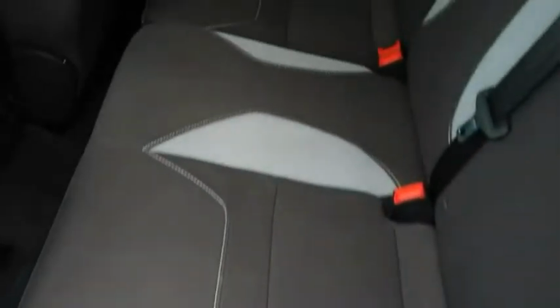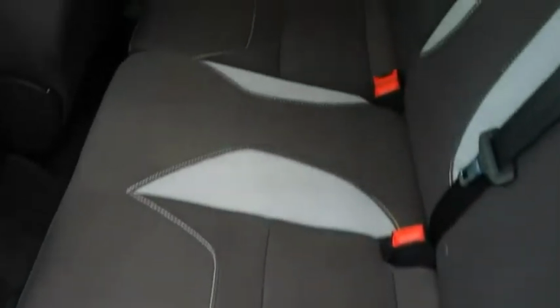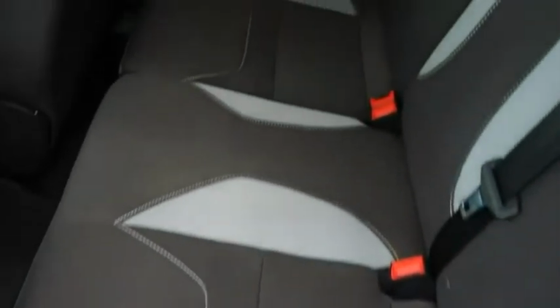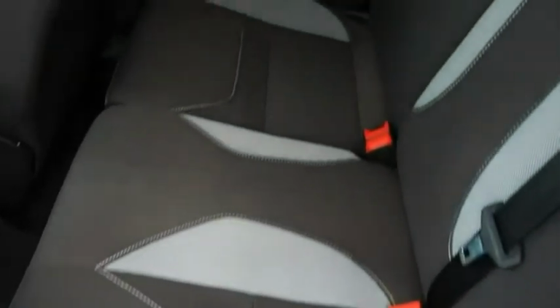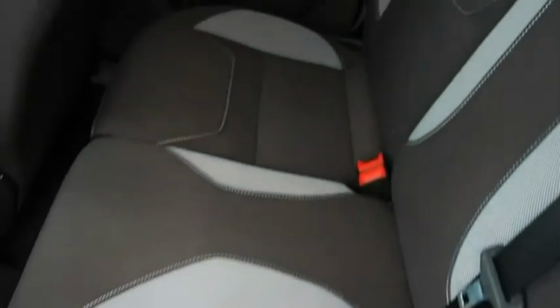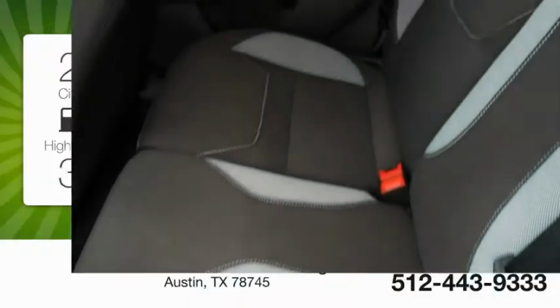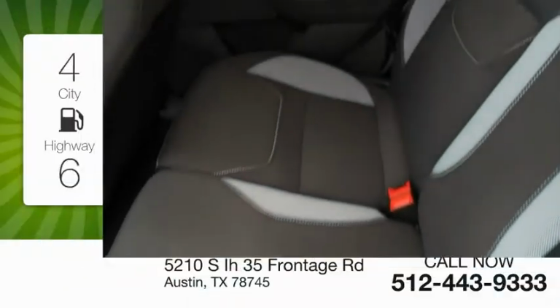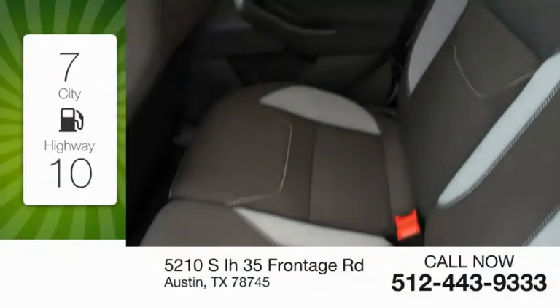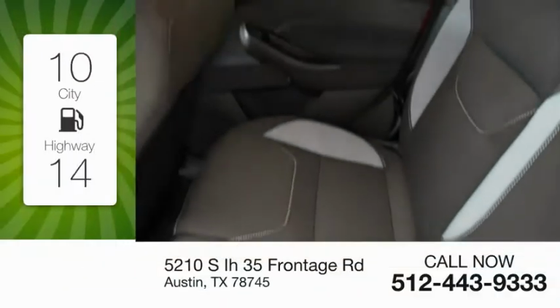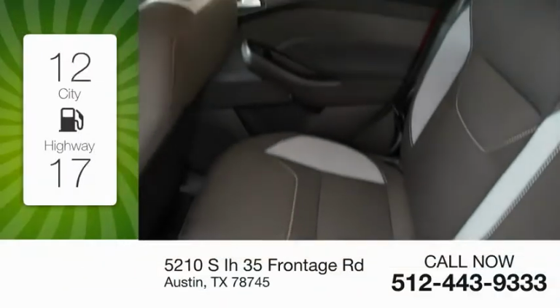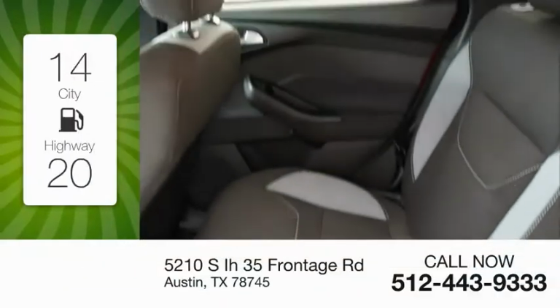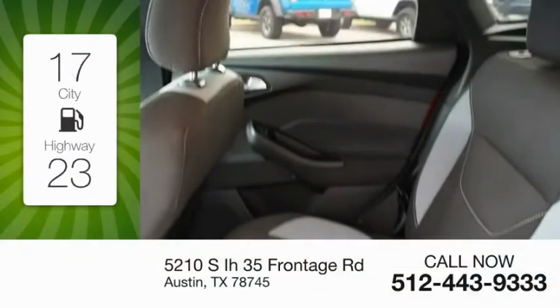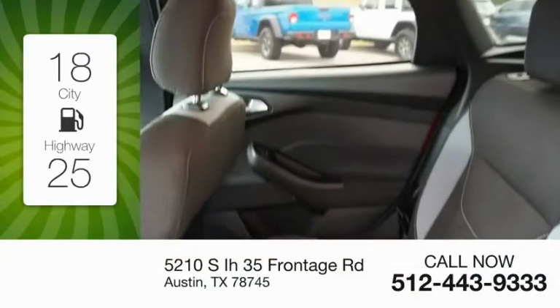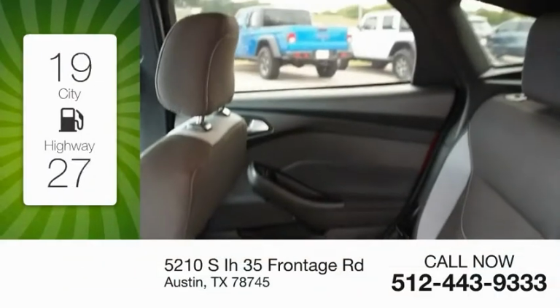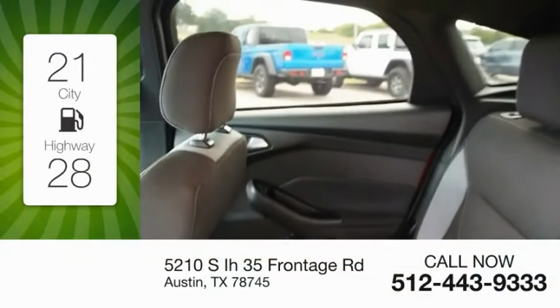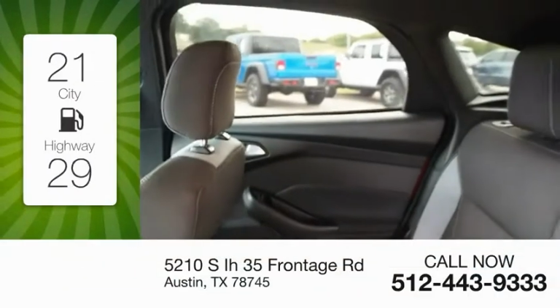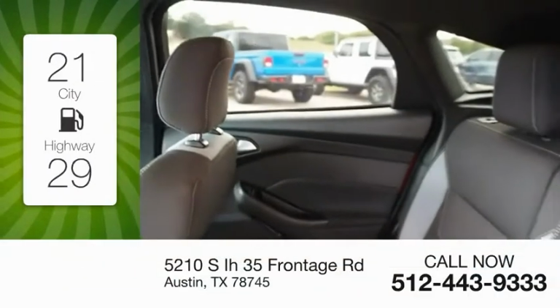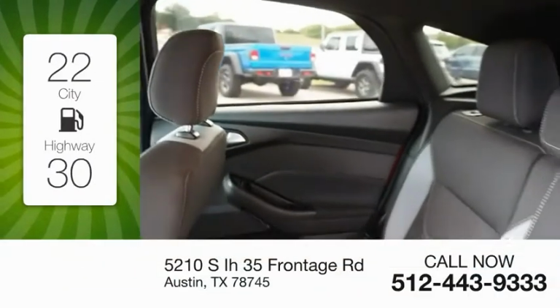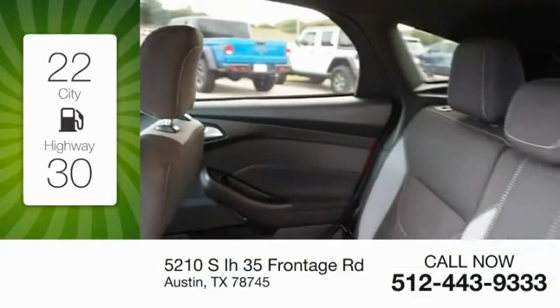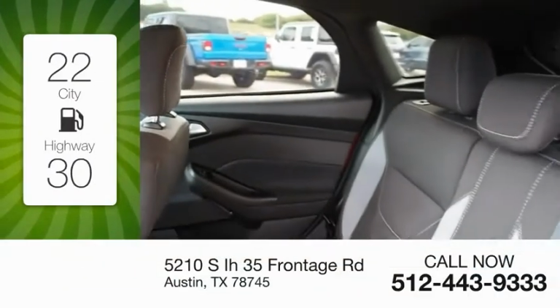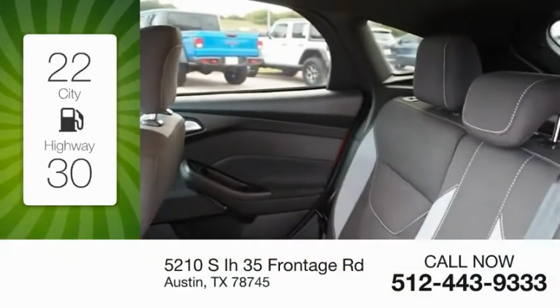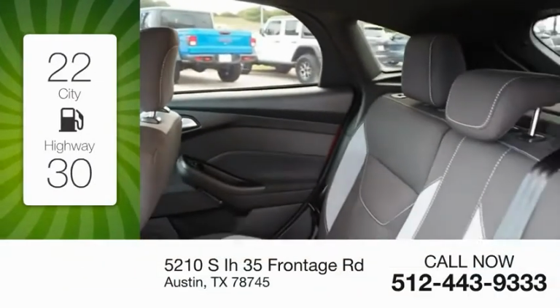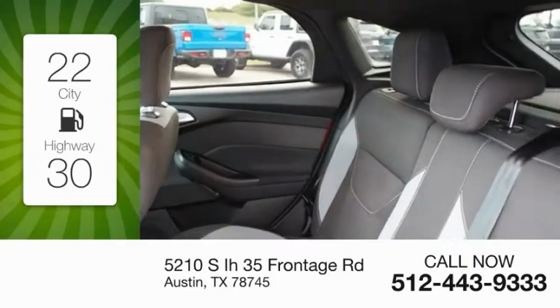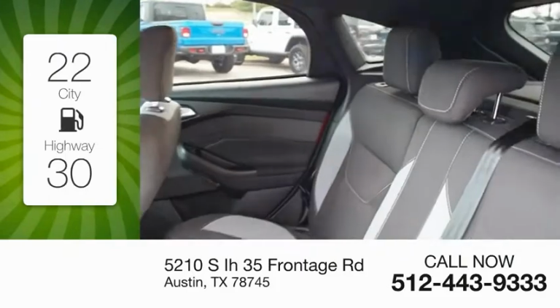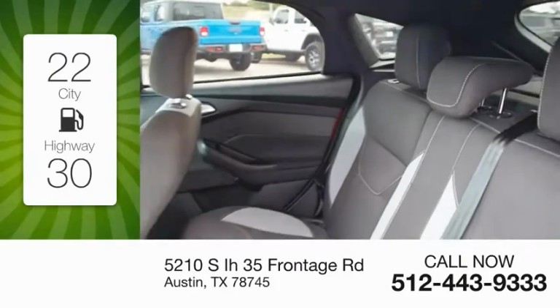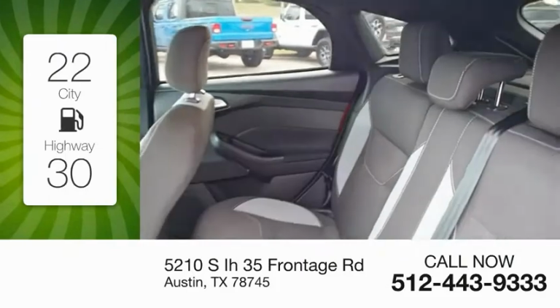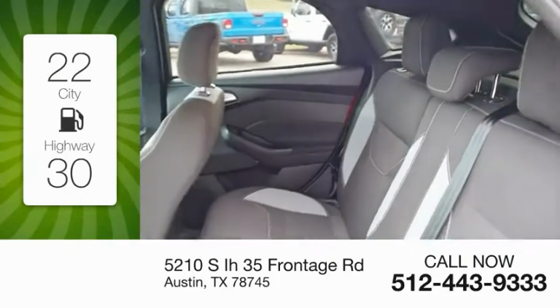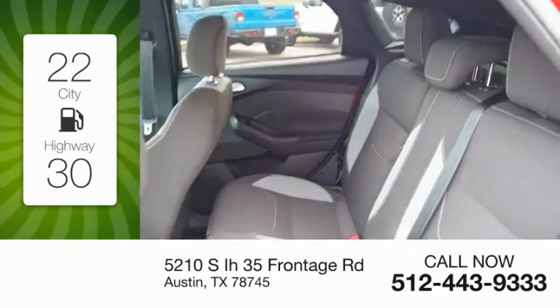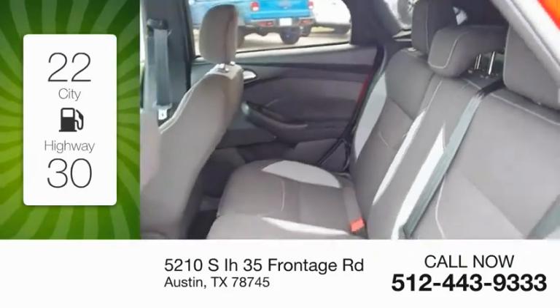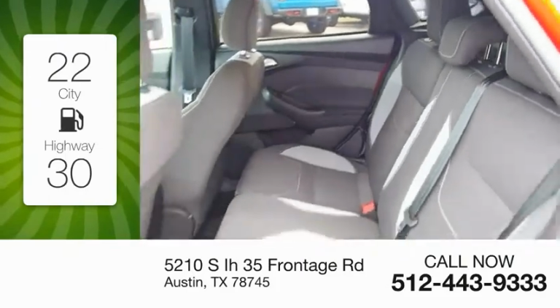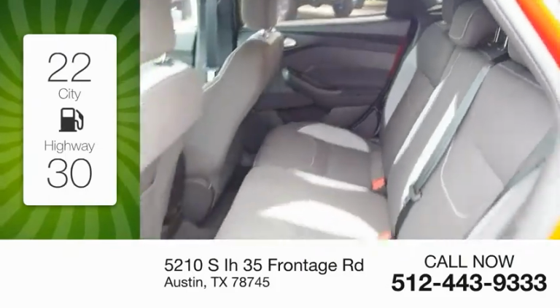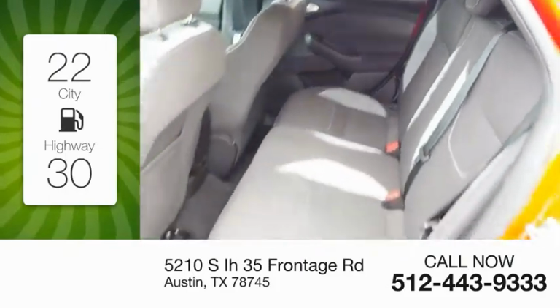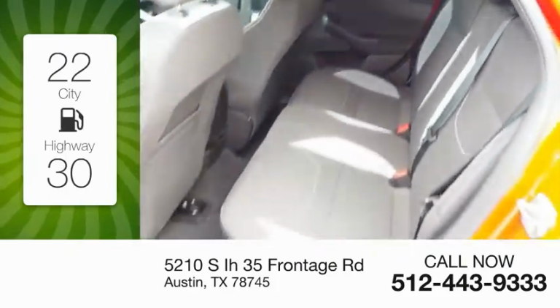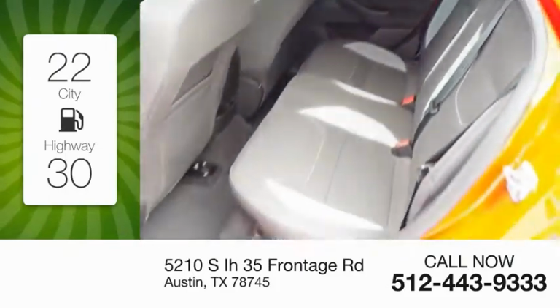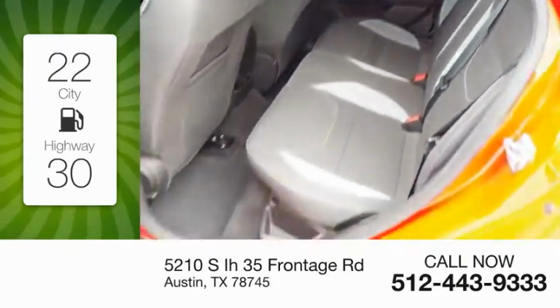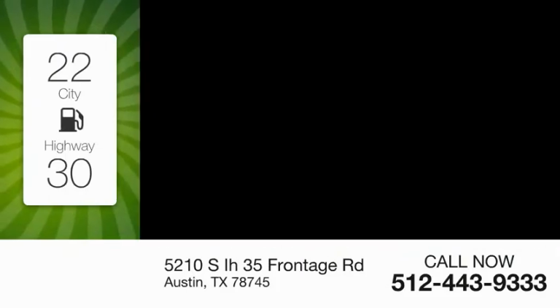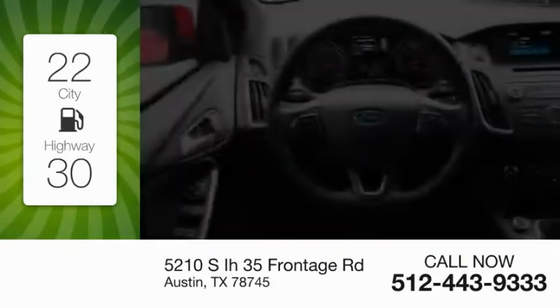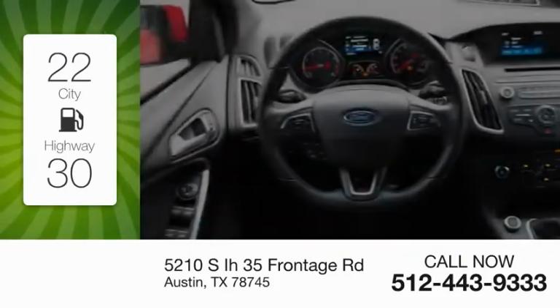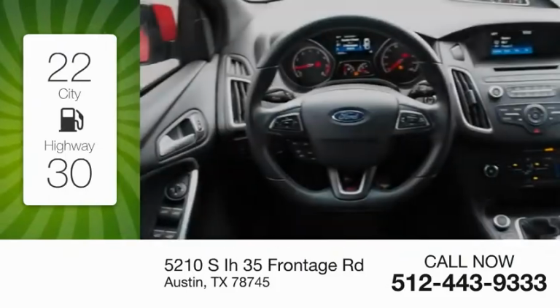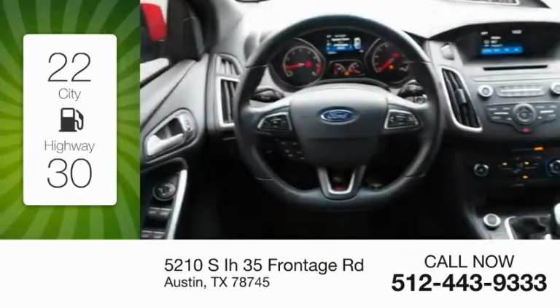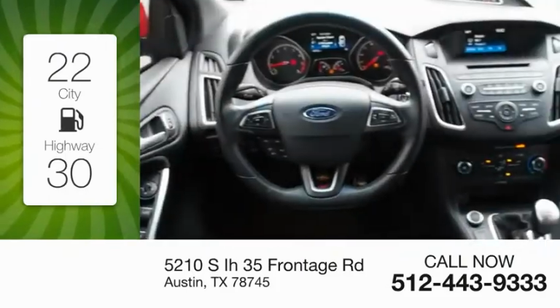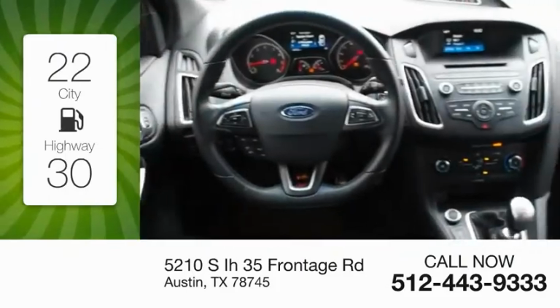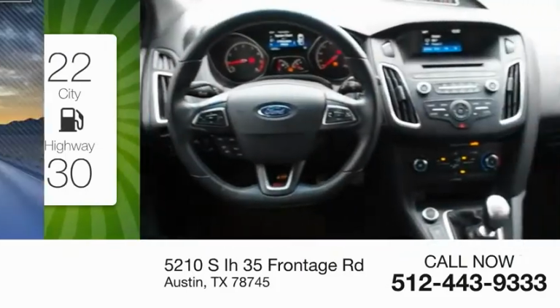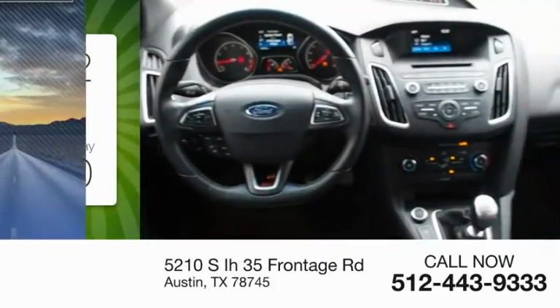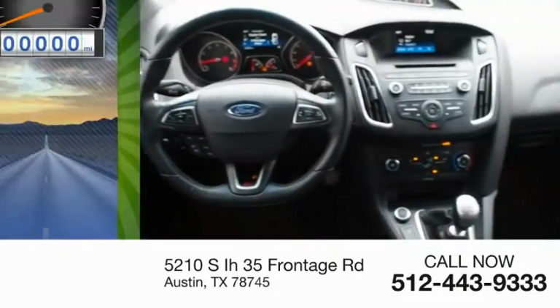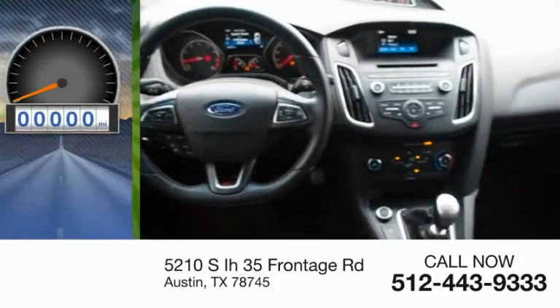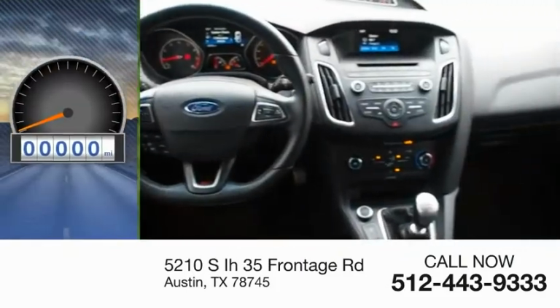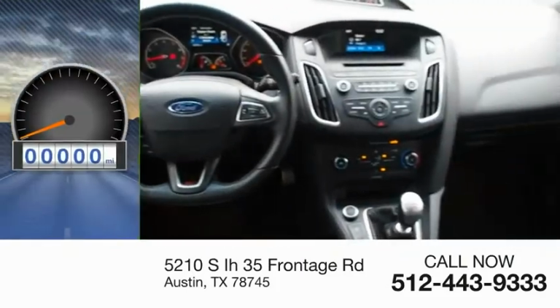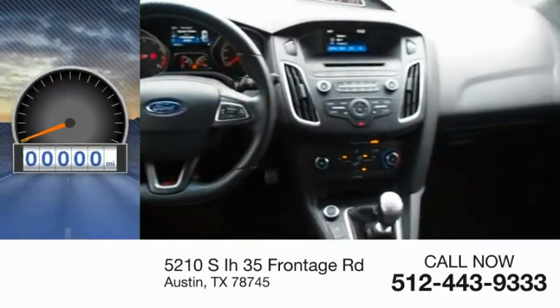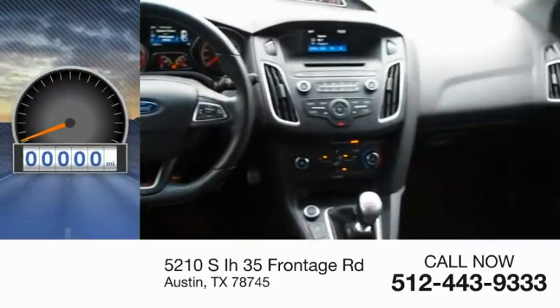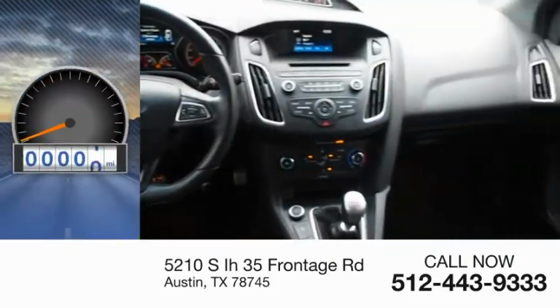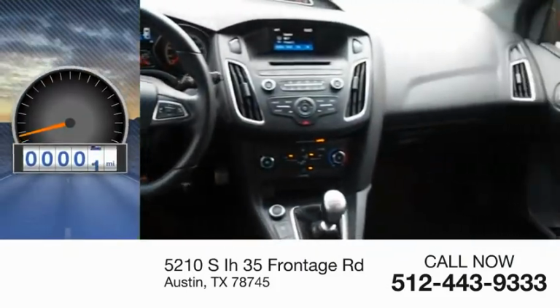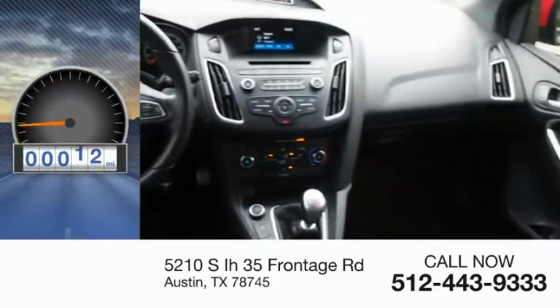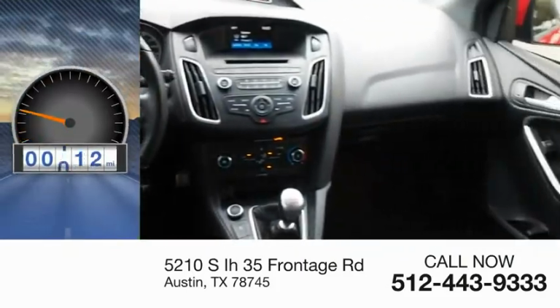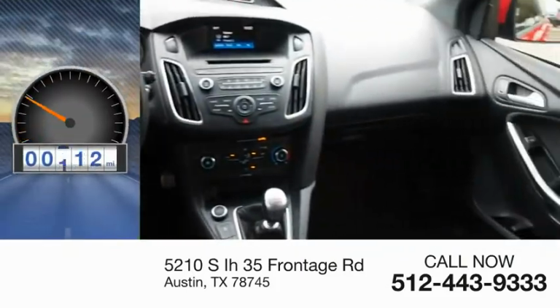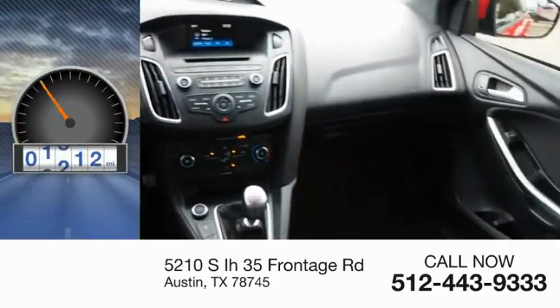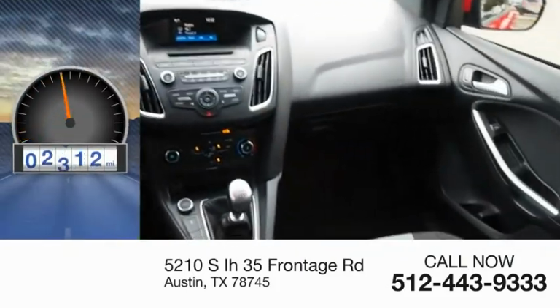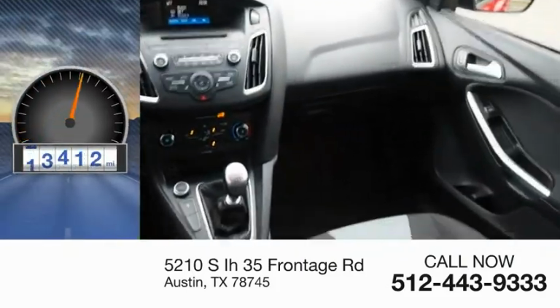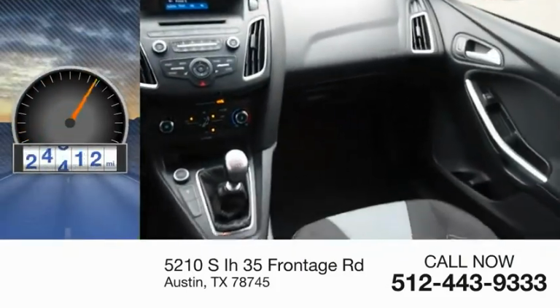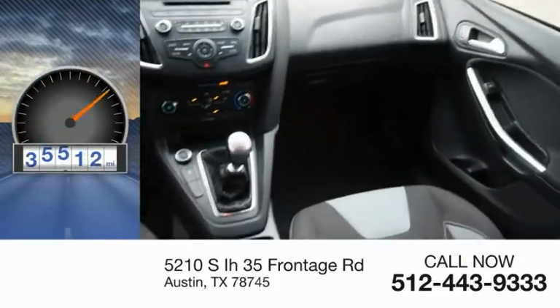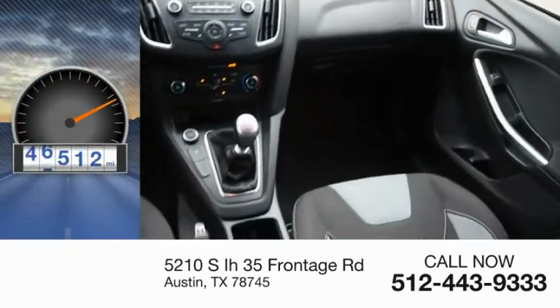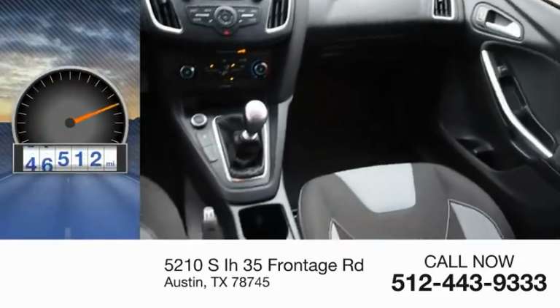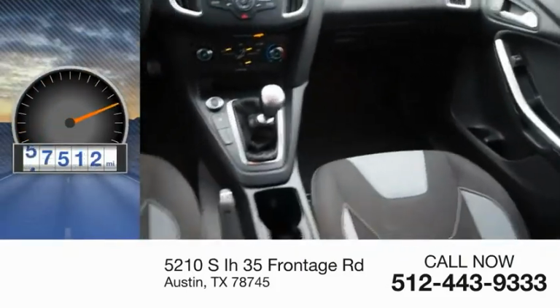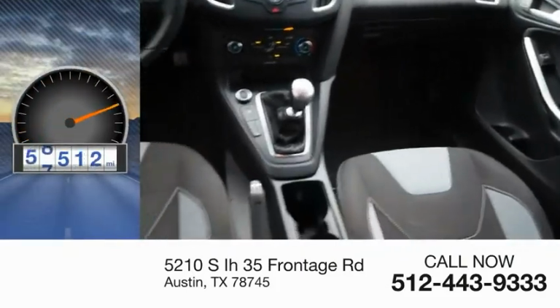Great fuel efficiency saves you money by requiring fewer trips to the gas station. This vehicle has less than 60,000 miles.